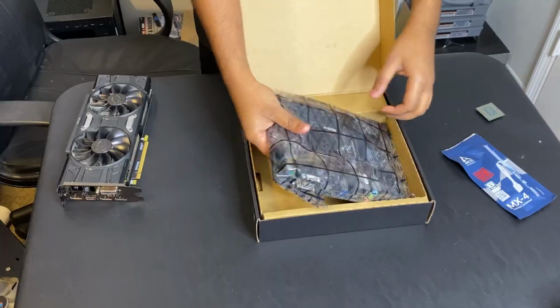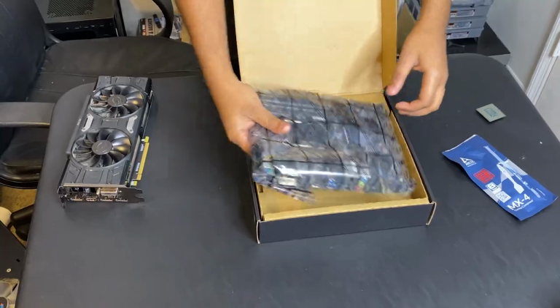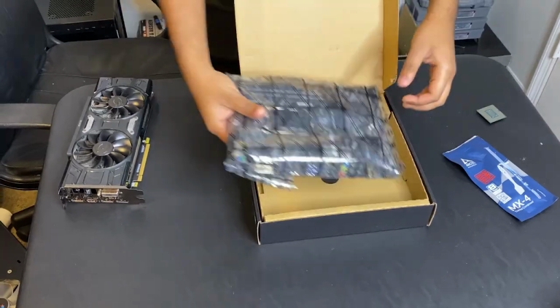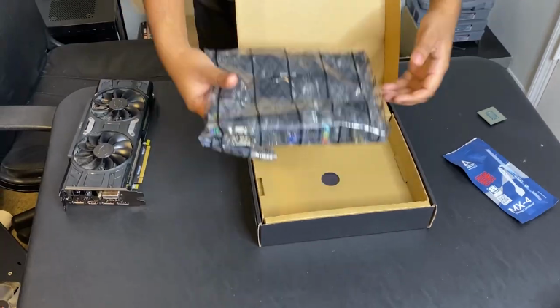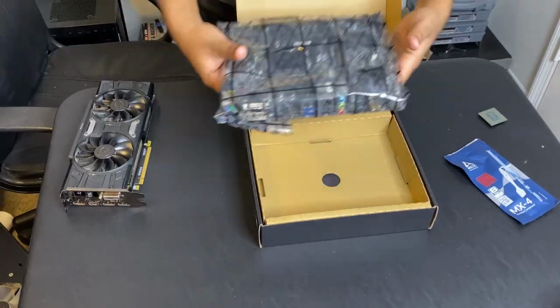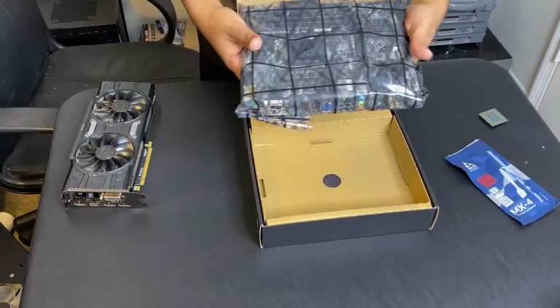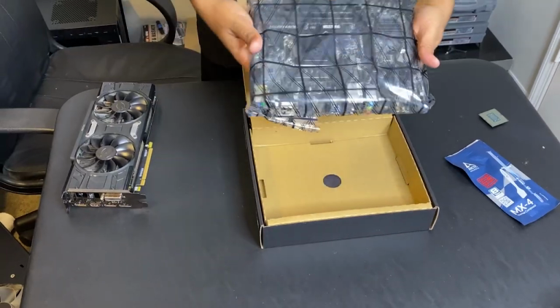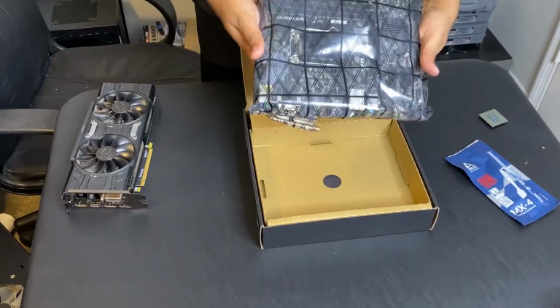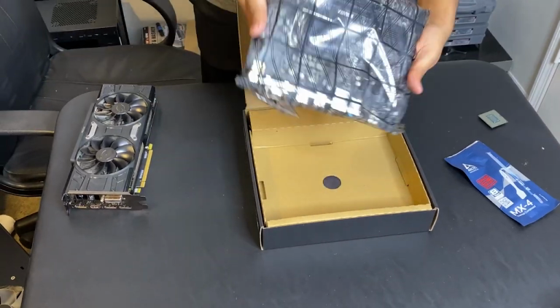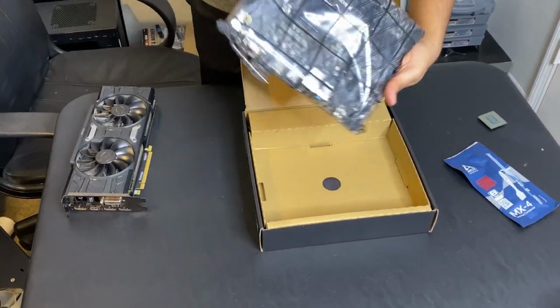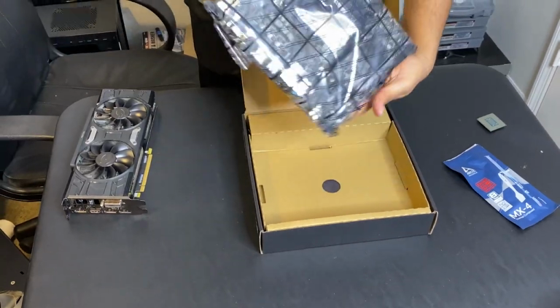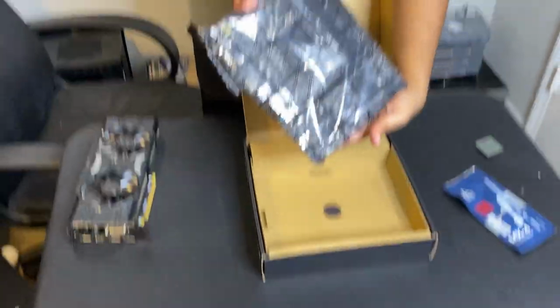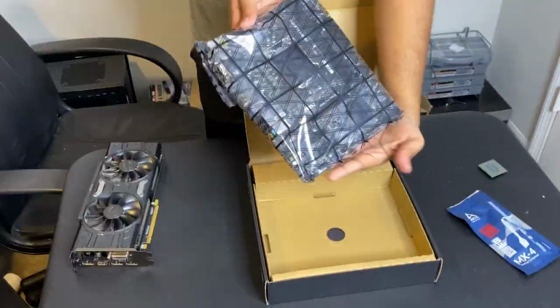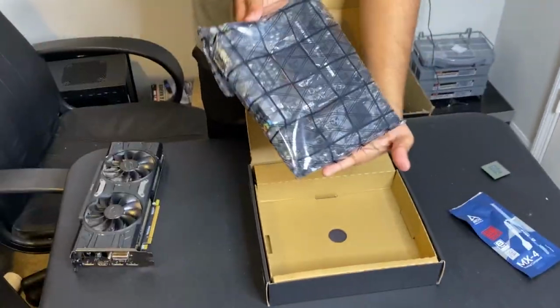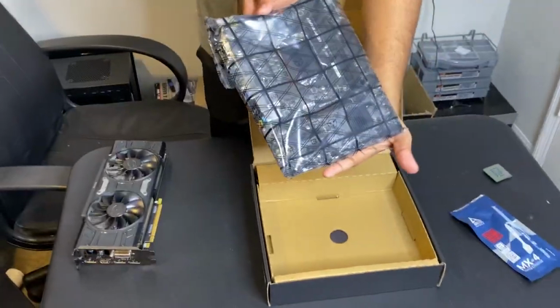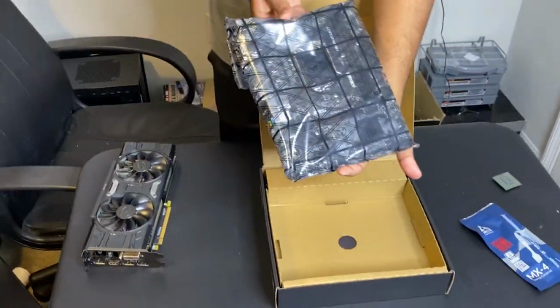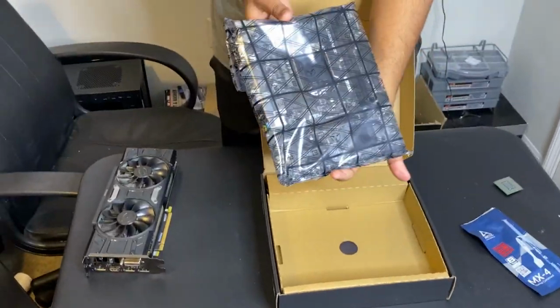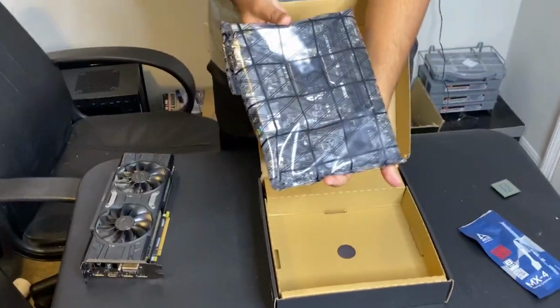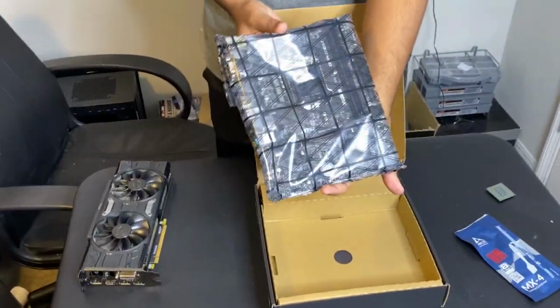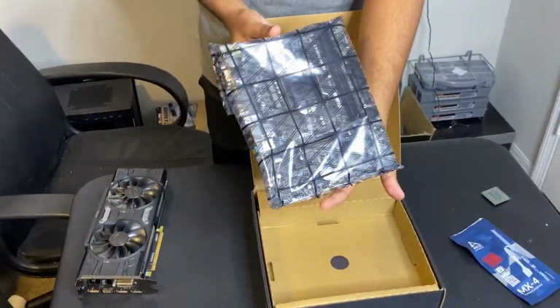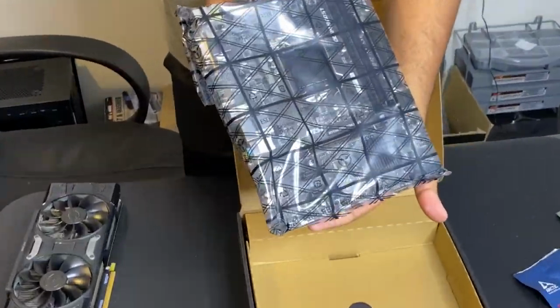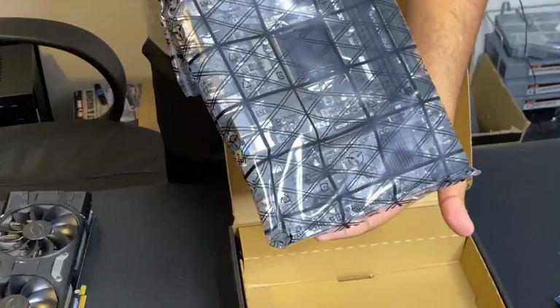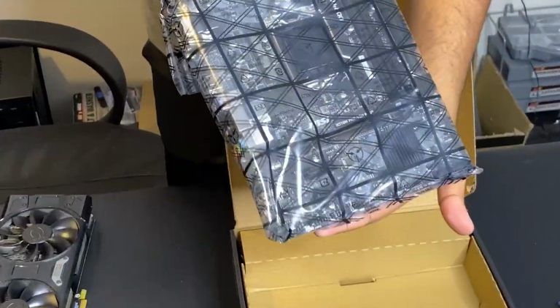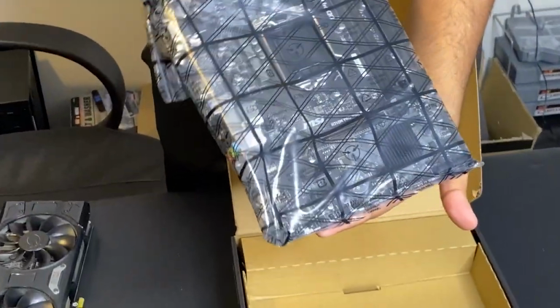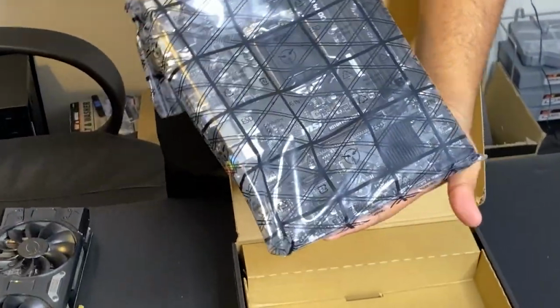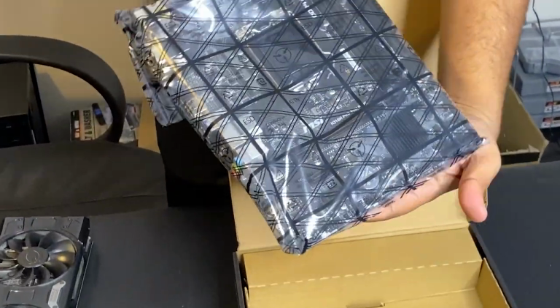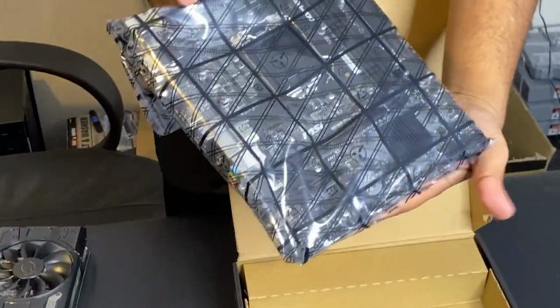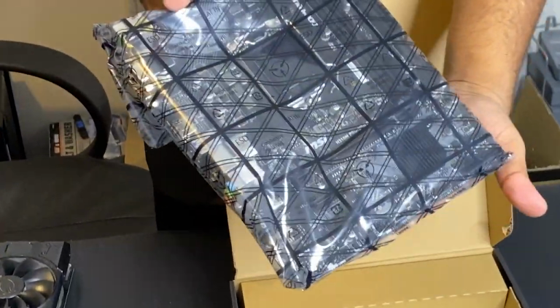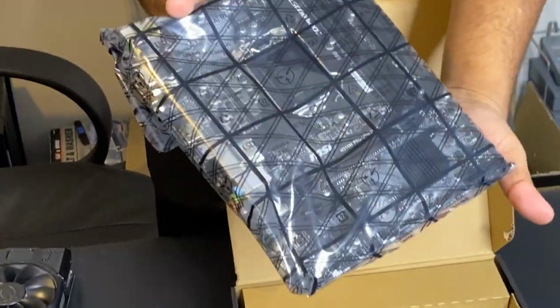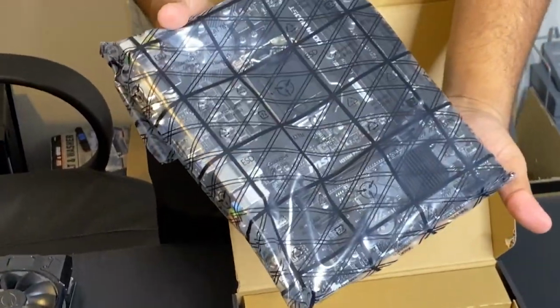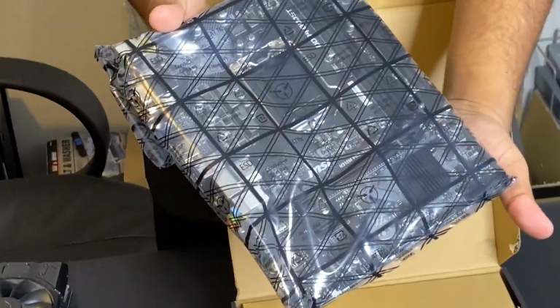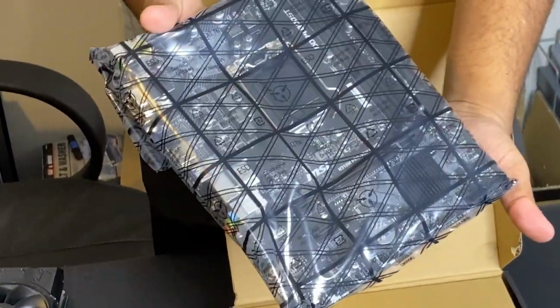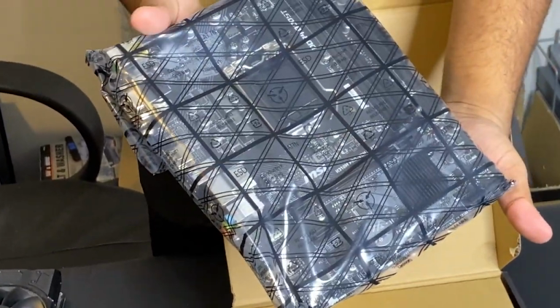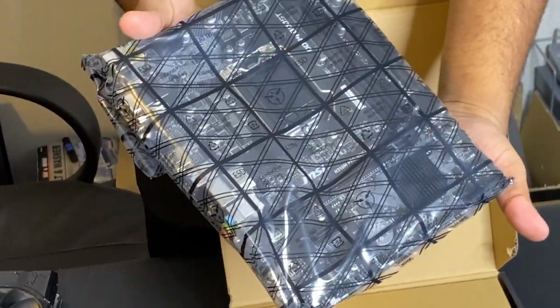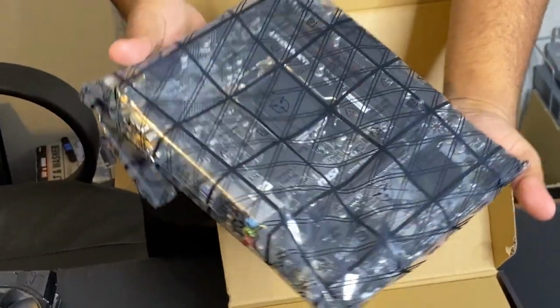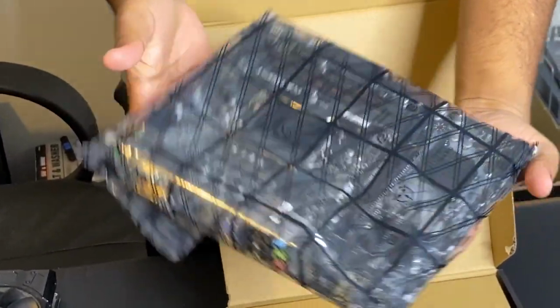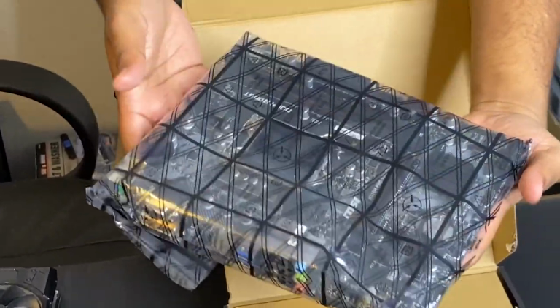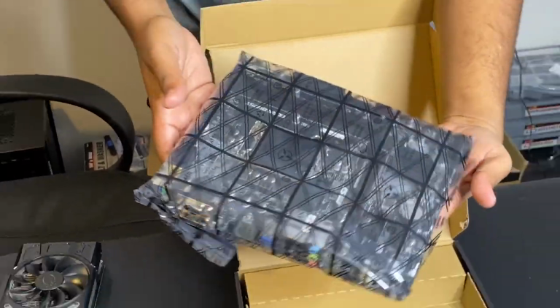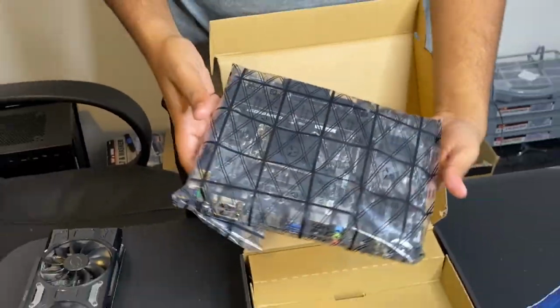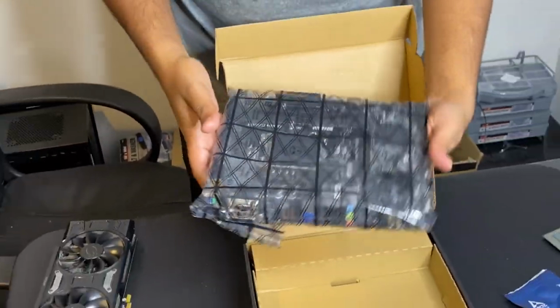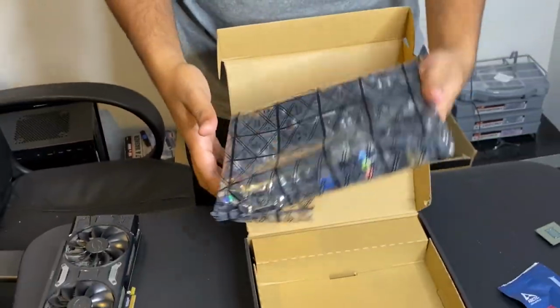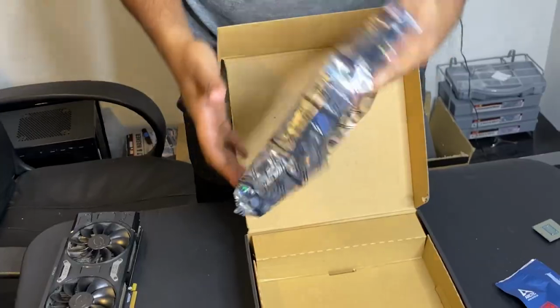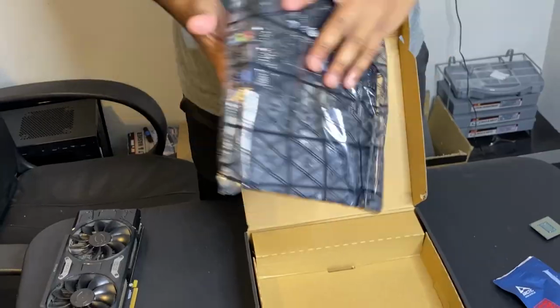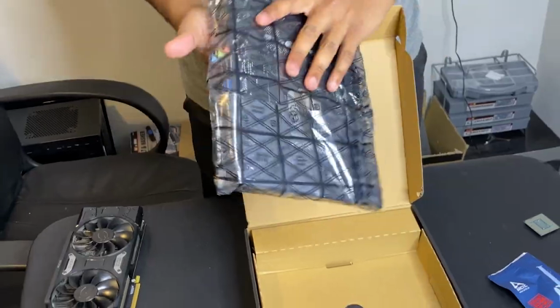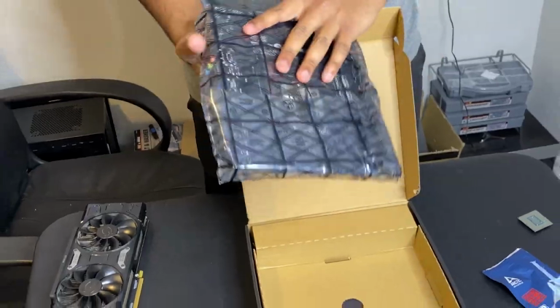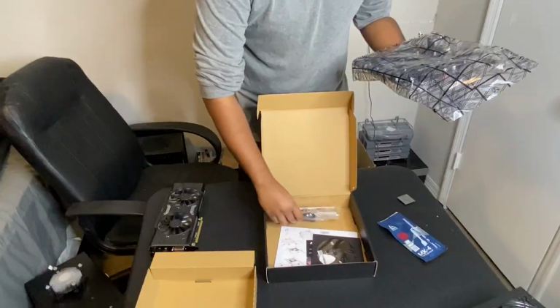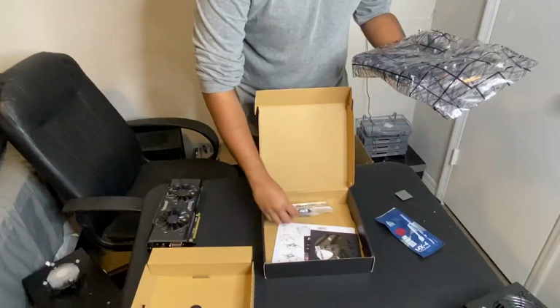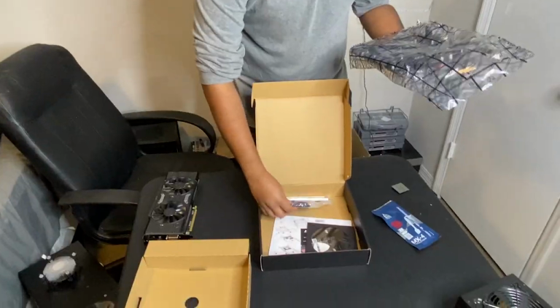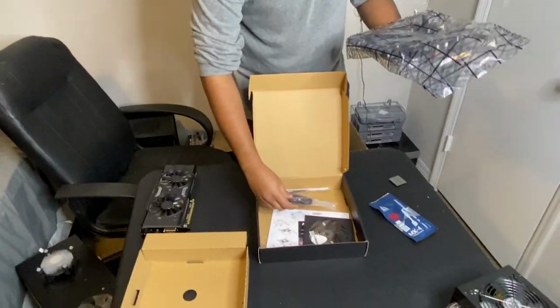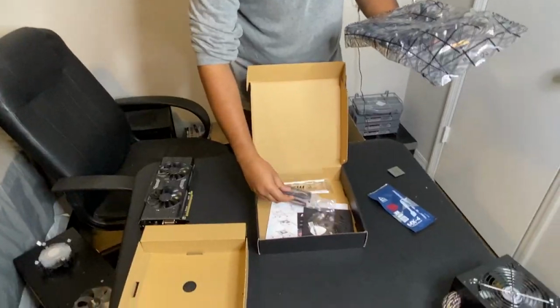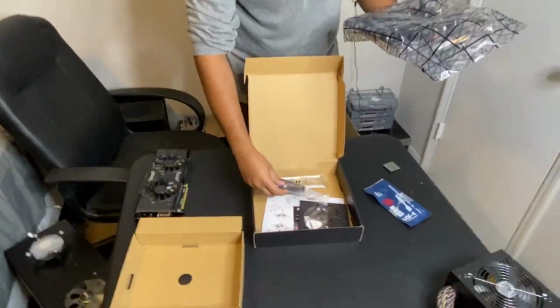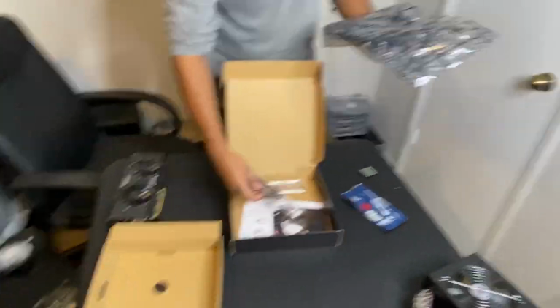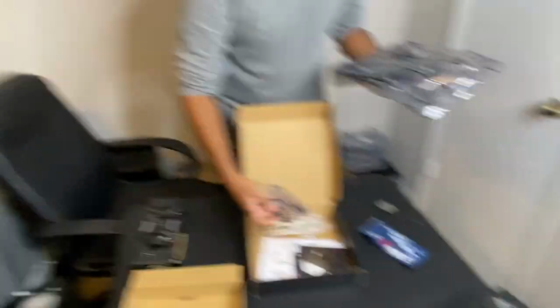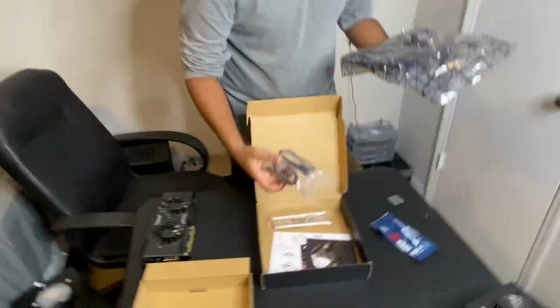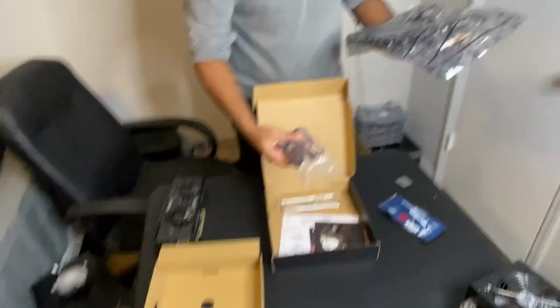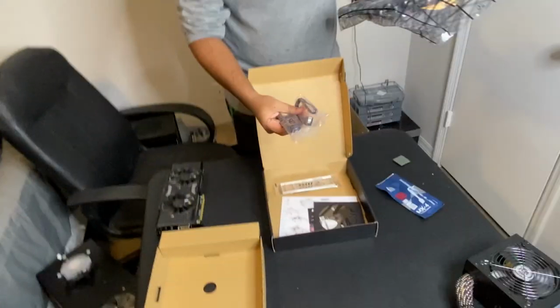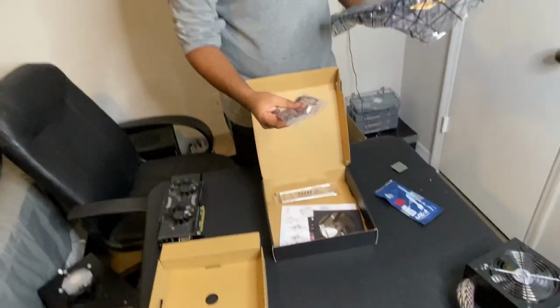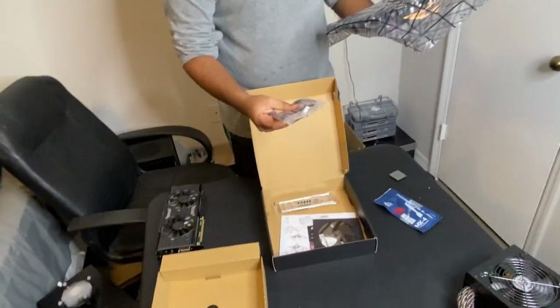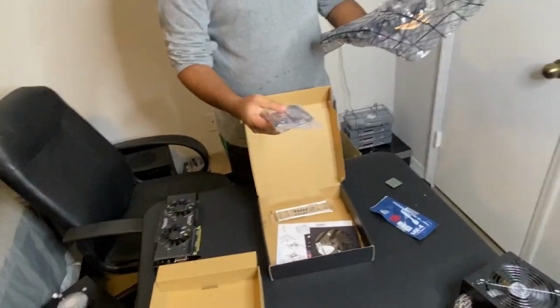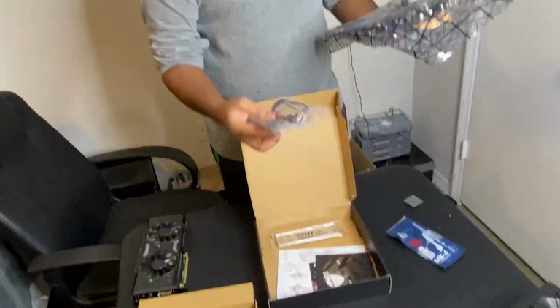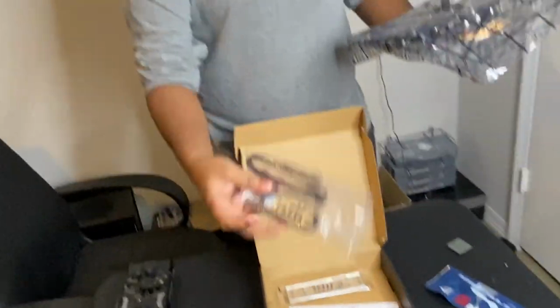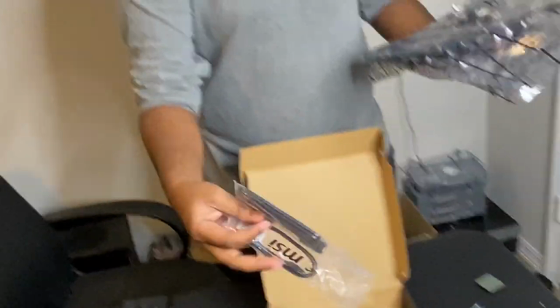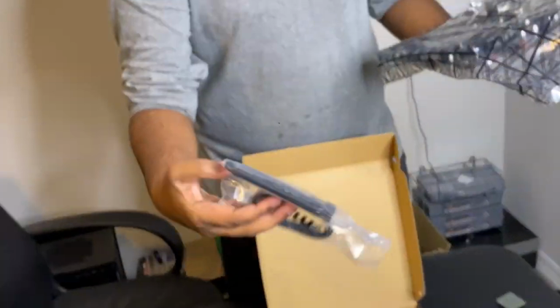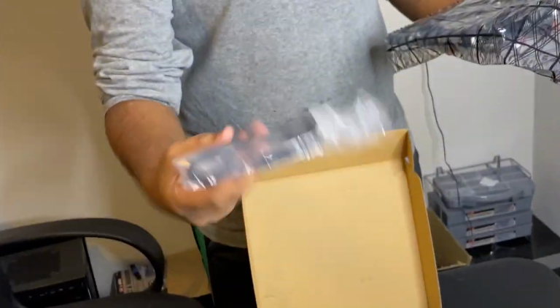So the micro ATX board, just like I said before, is the smaller form factor board. Inside the box you'll find accessories such as two SATA cables.